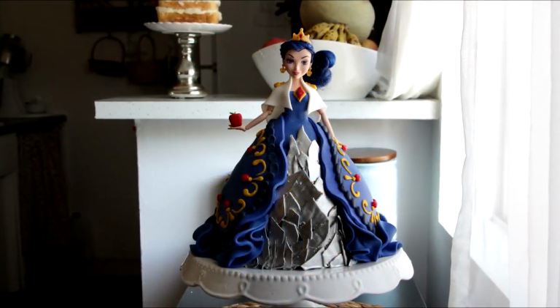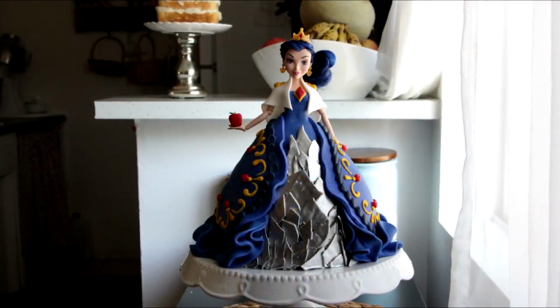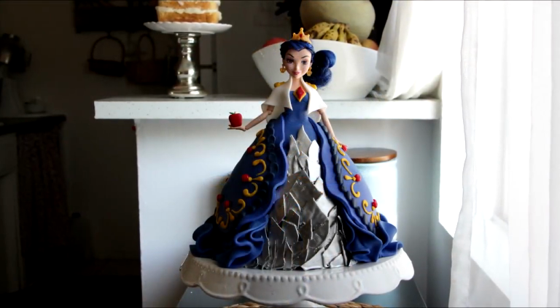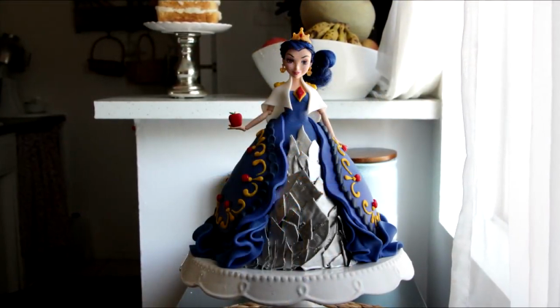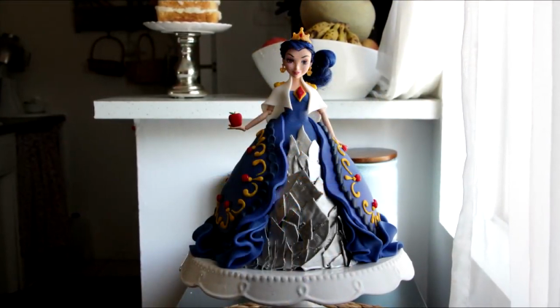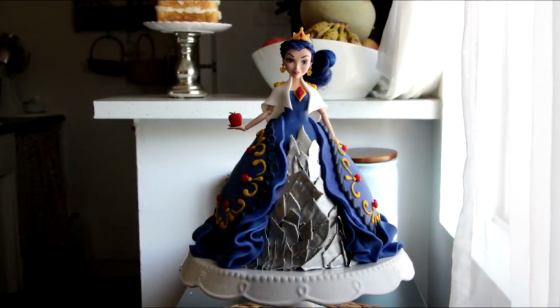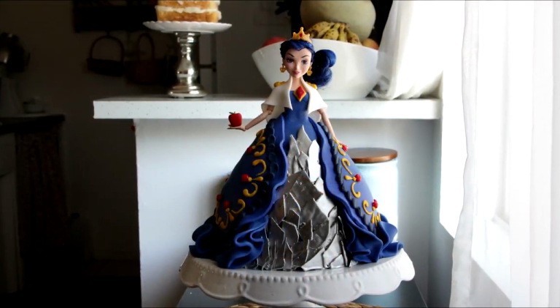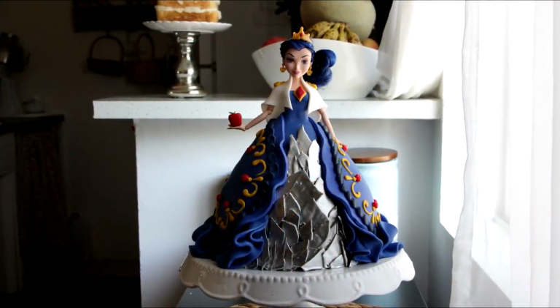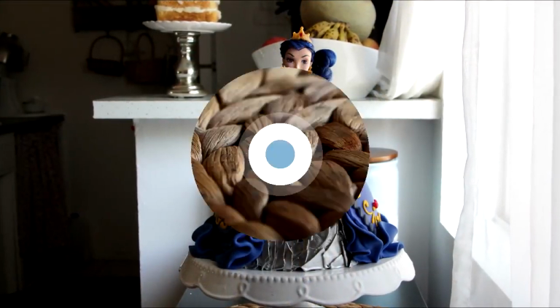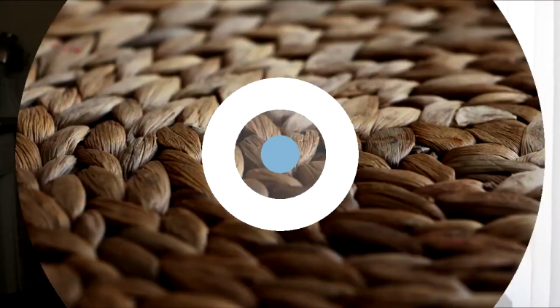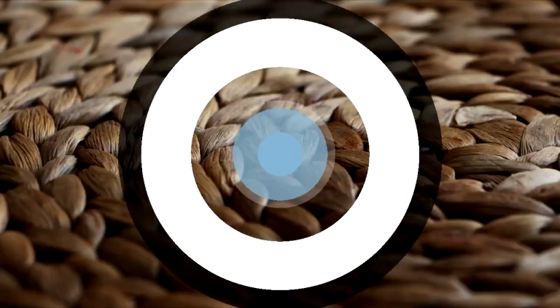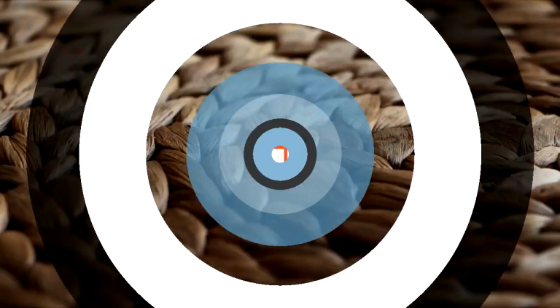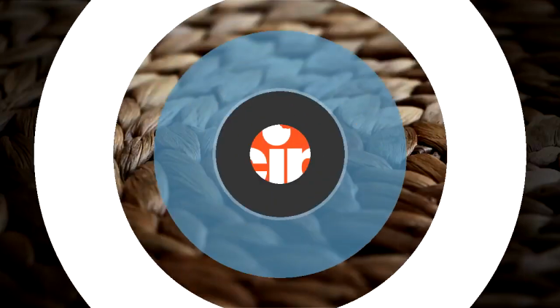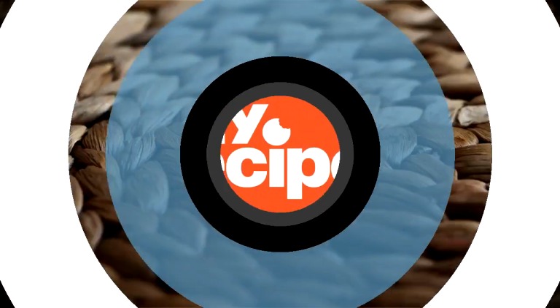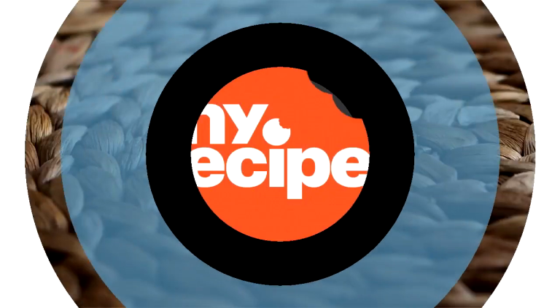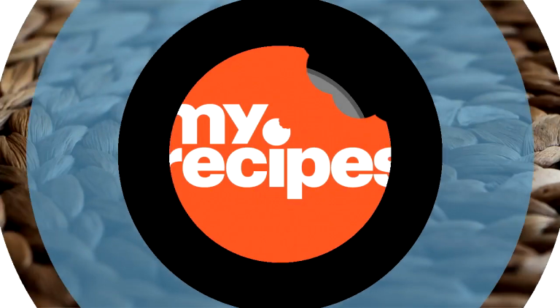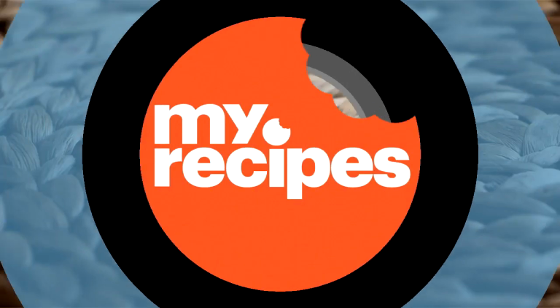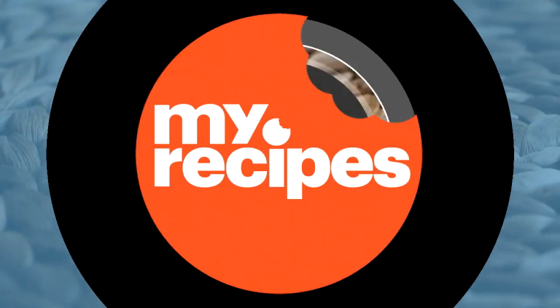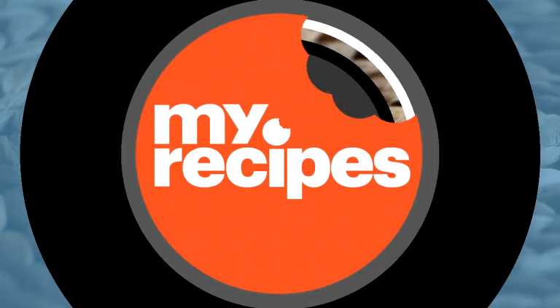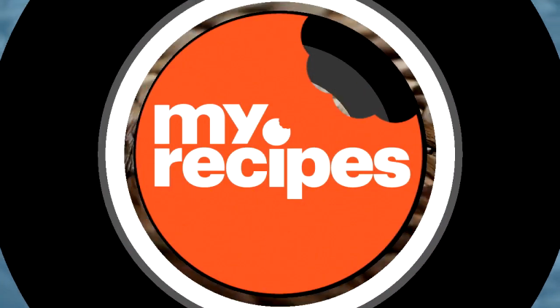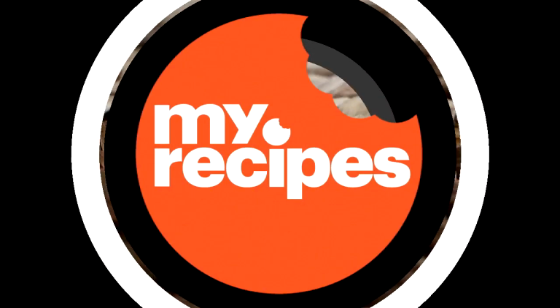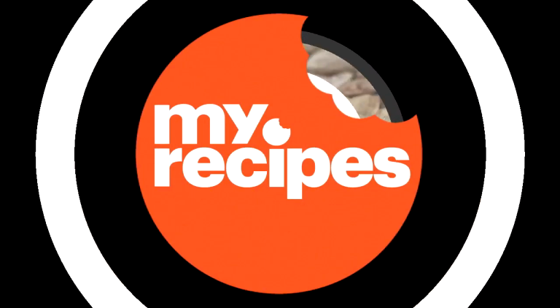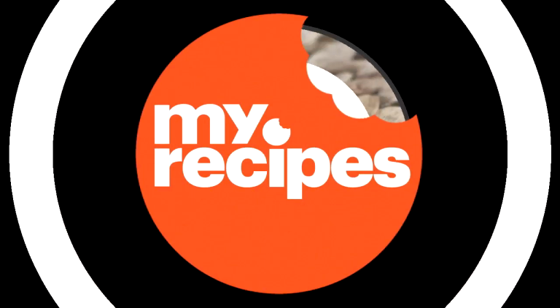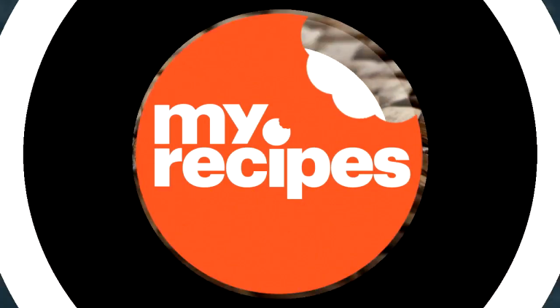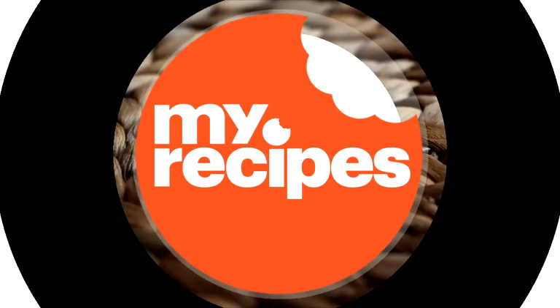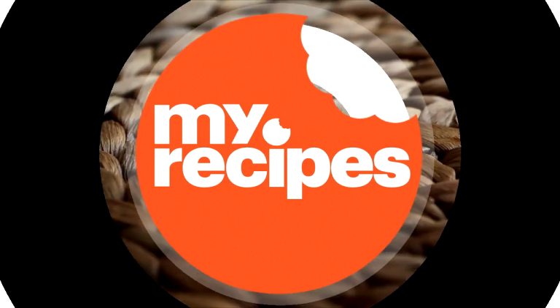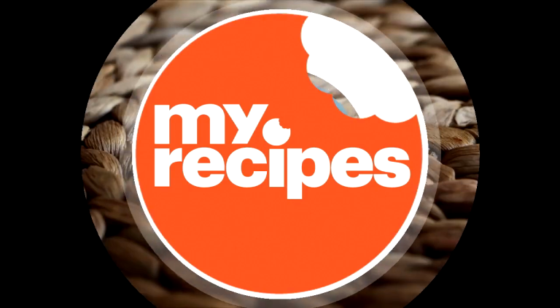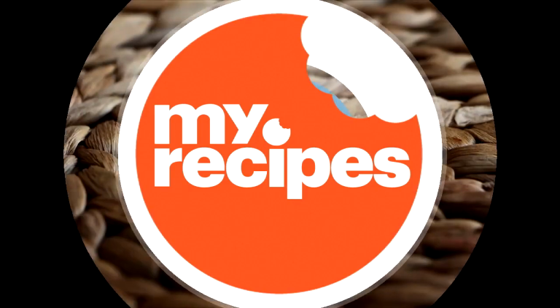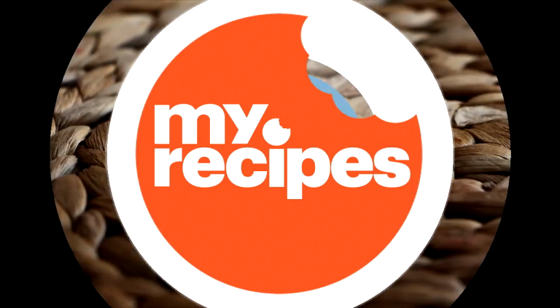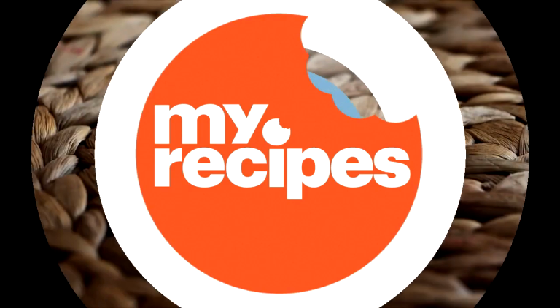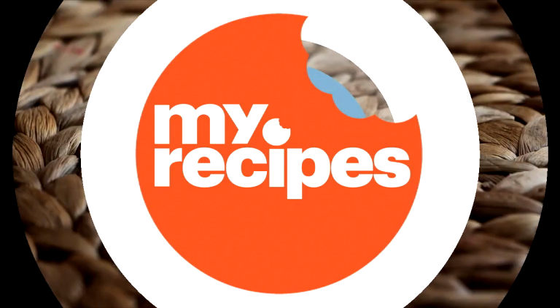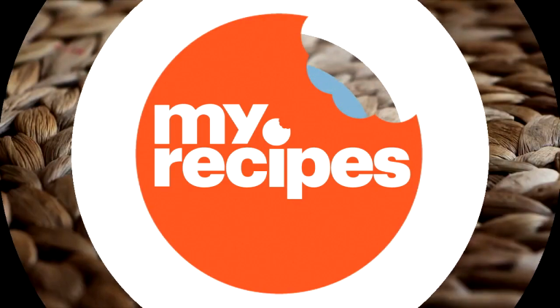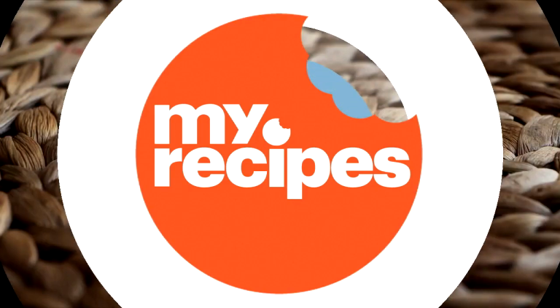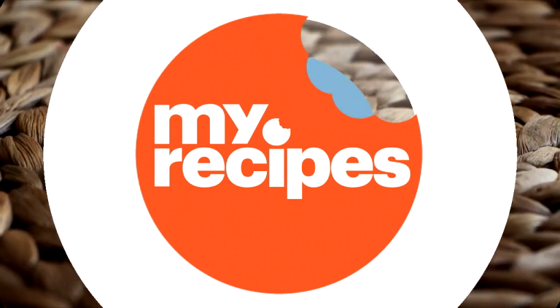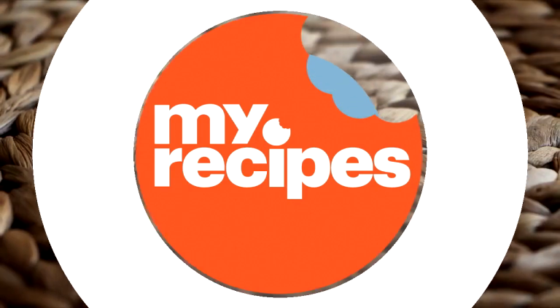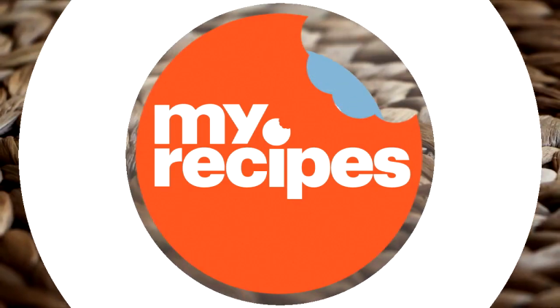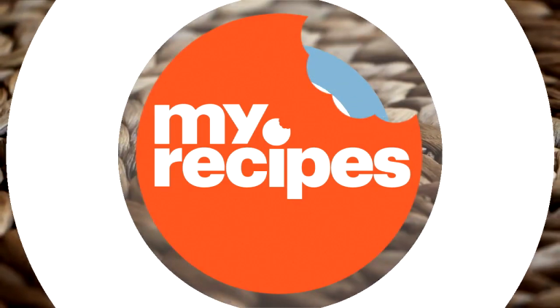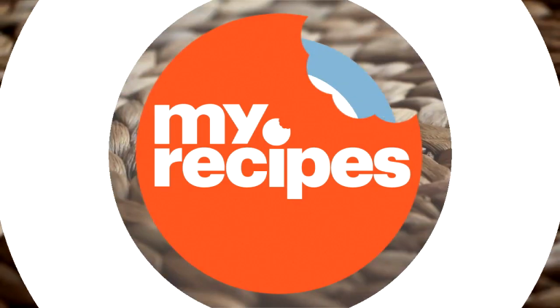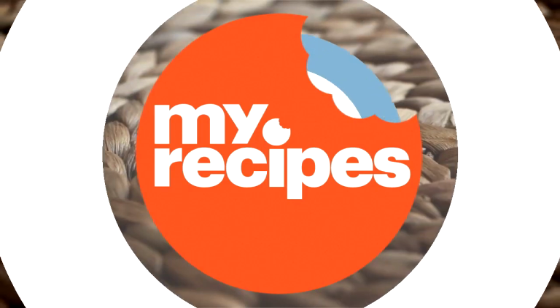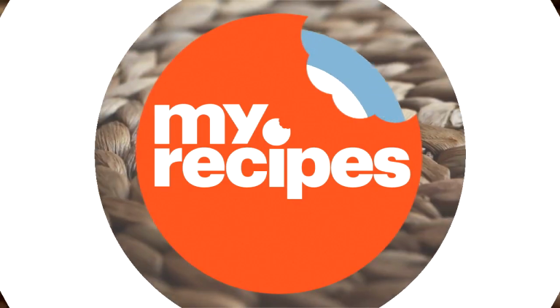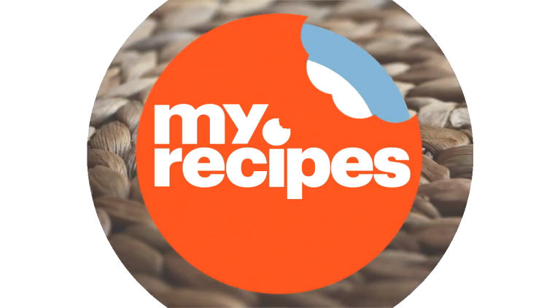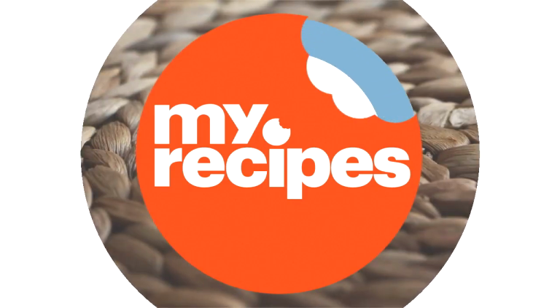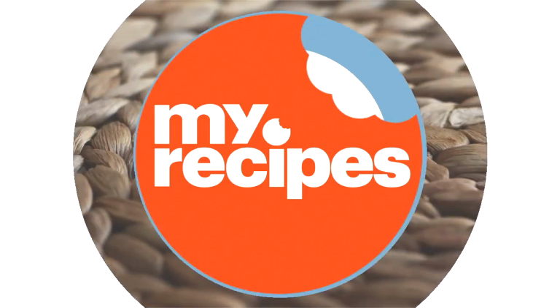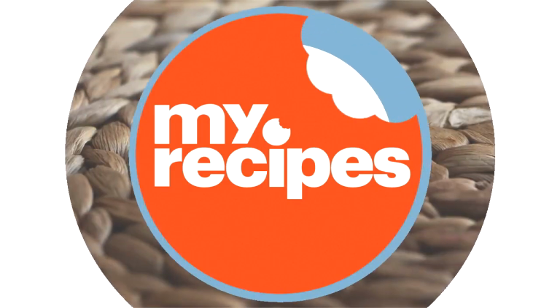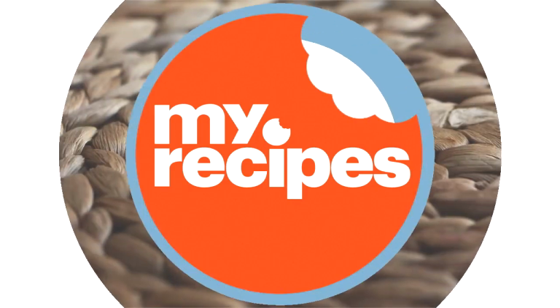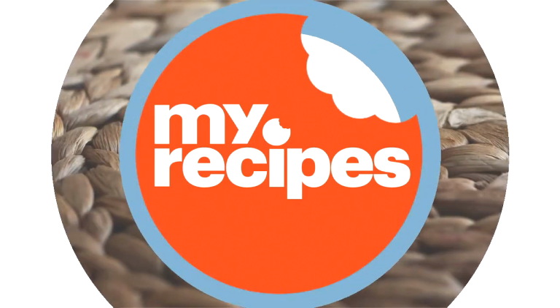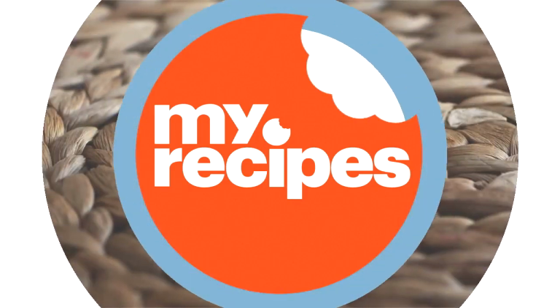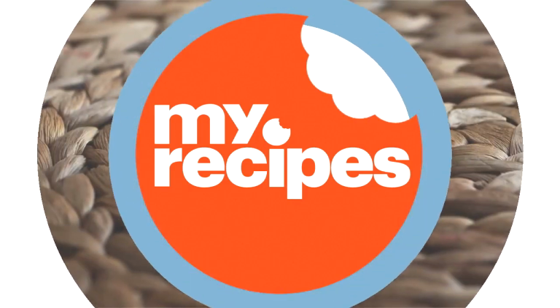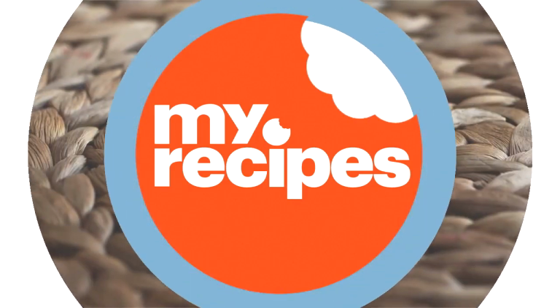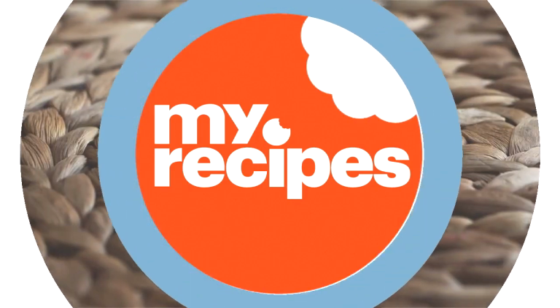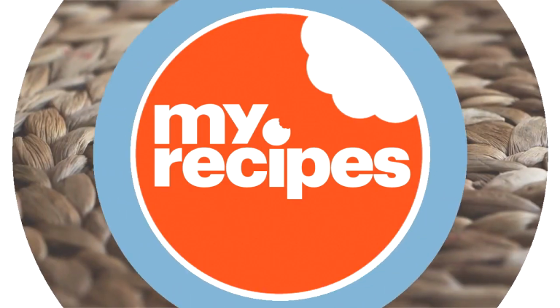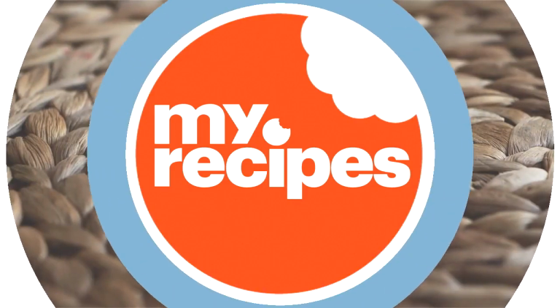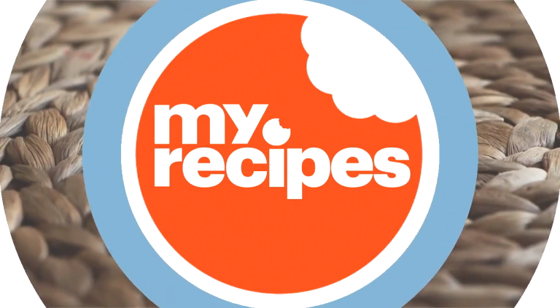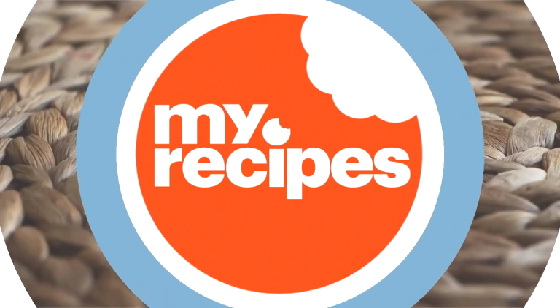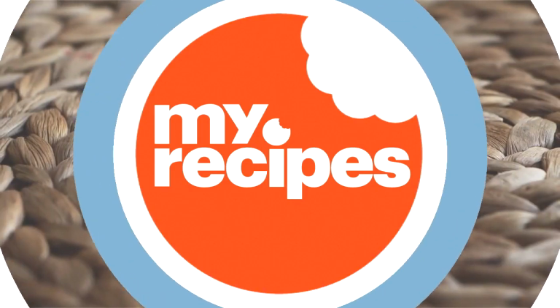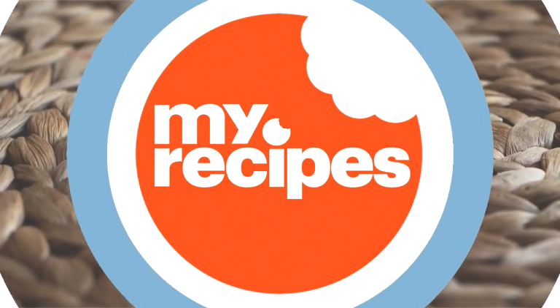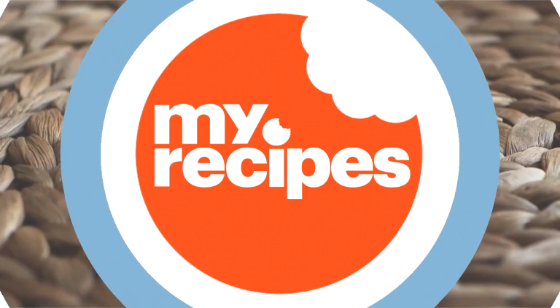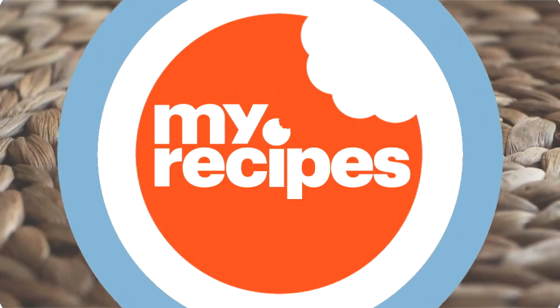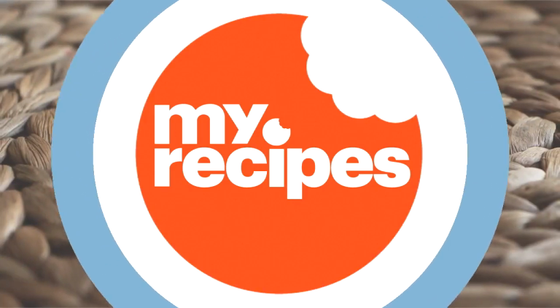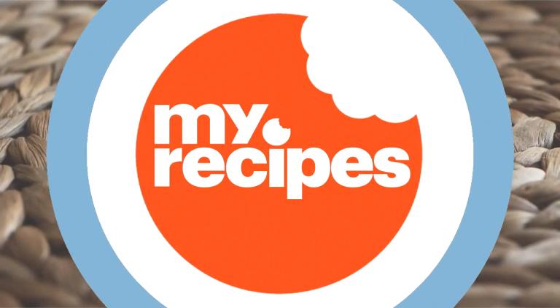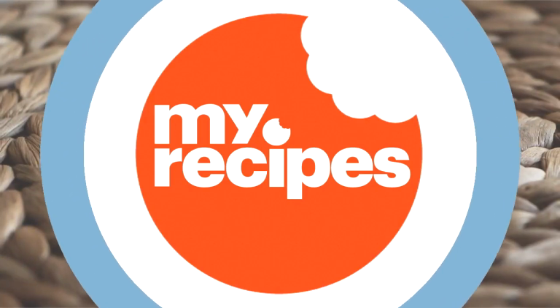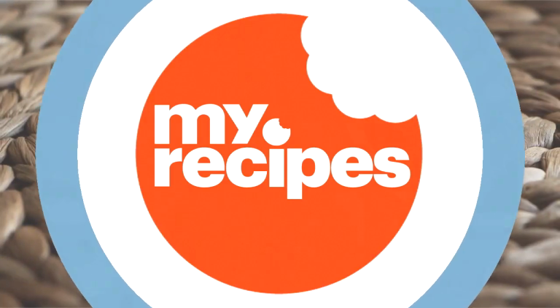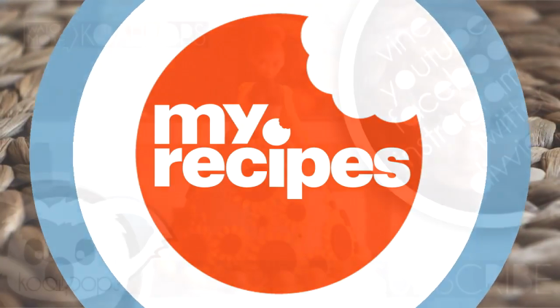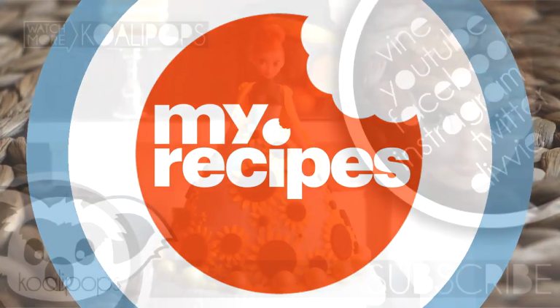Want to see more? Head over to MyRecipes.com and I'll show you how to become a baking rock star. Or you can watch more right now.